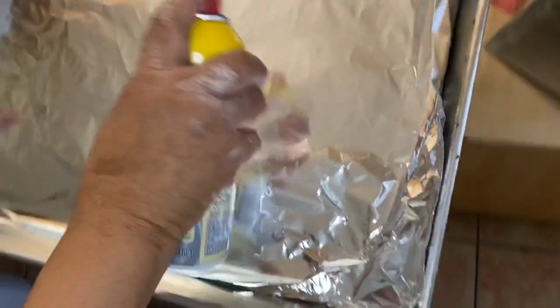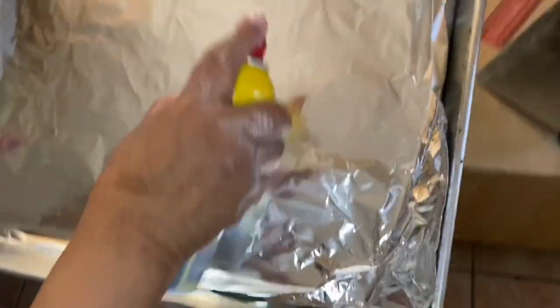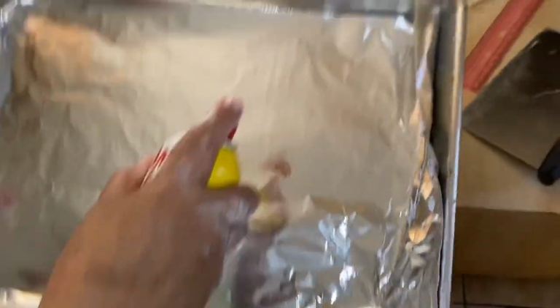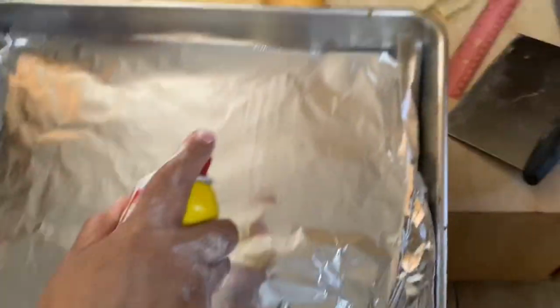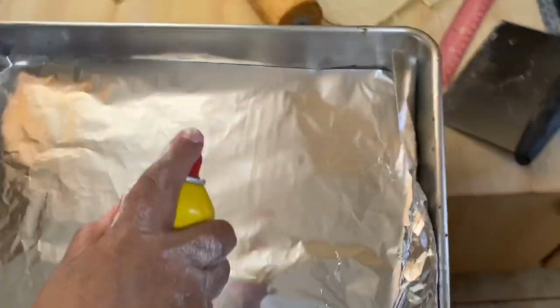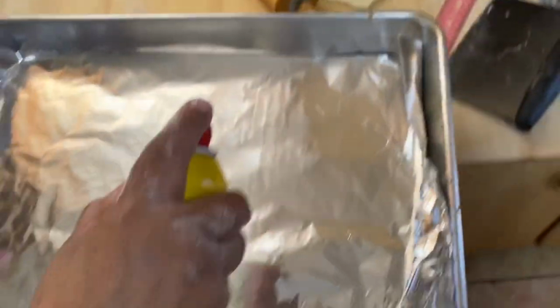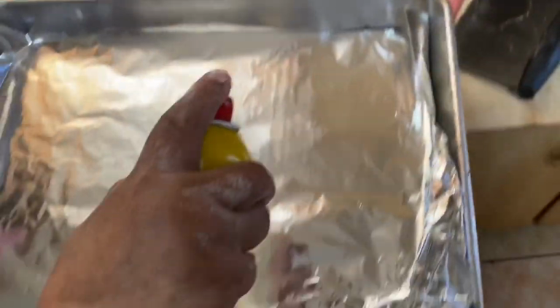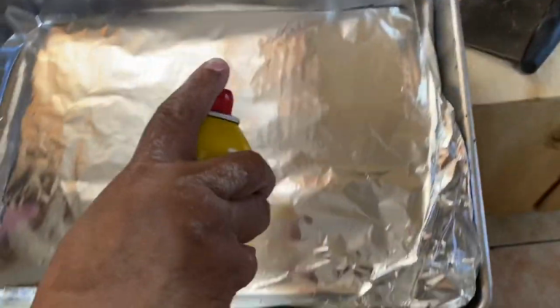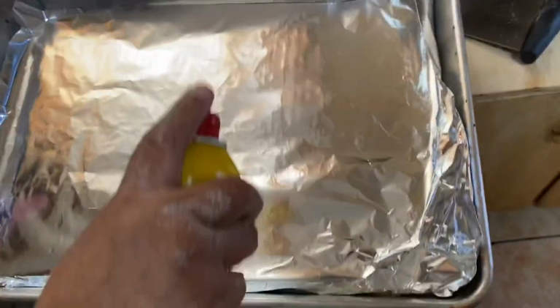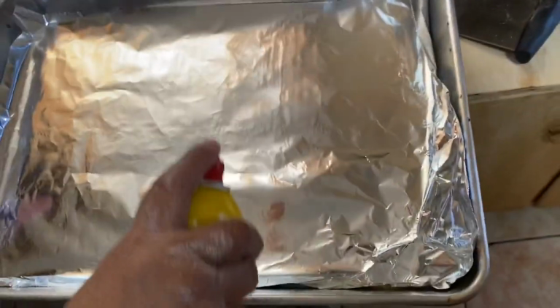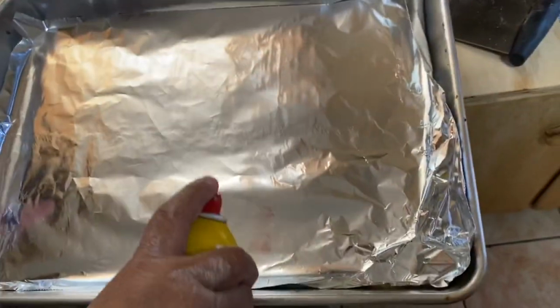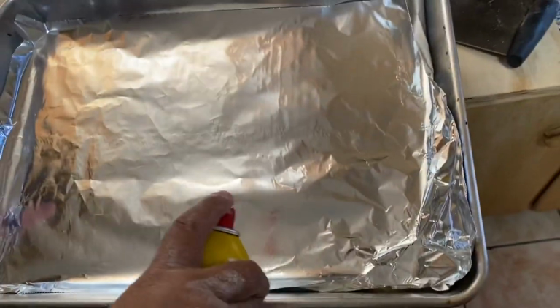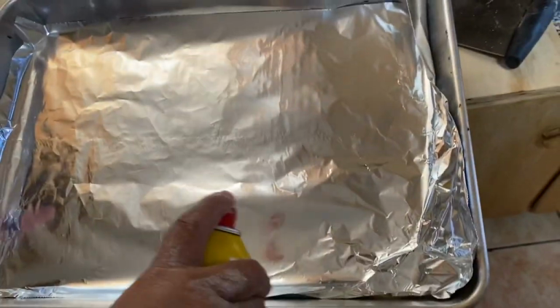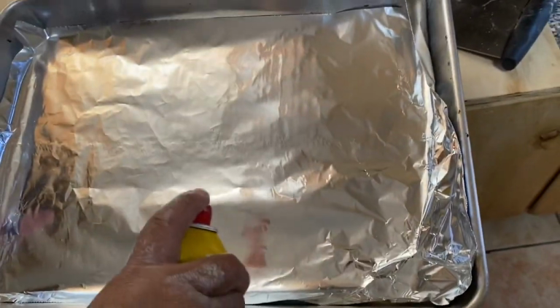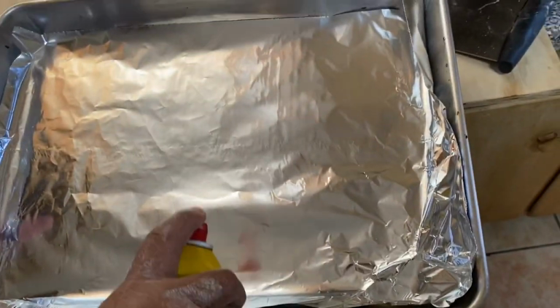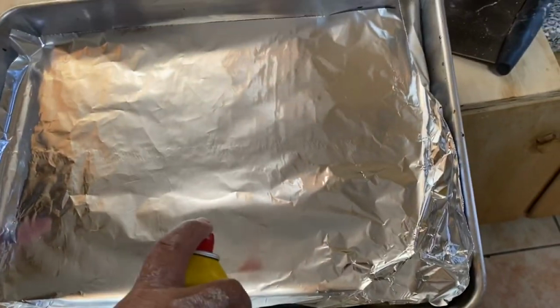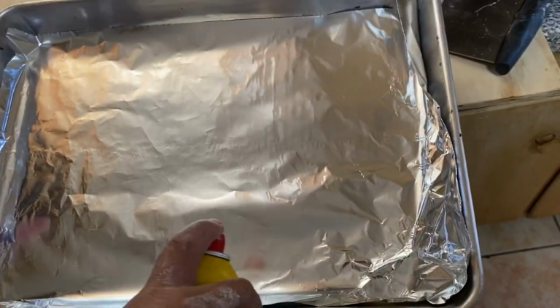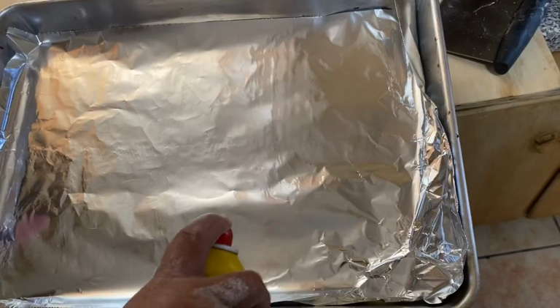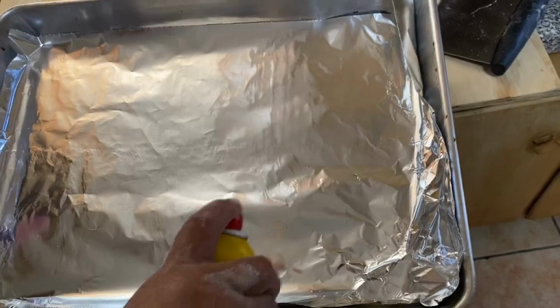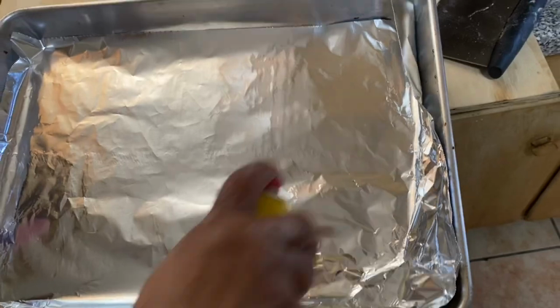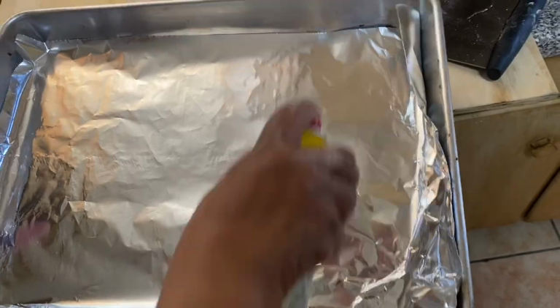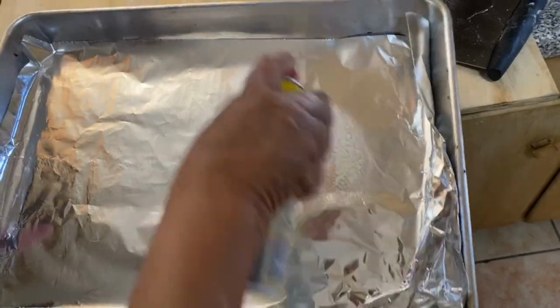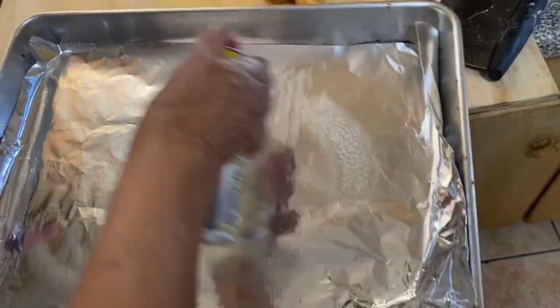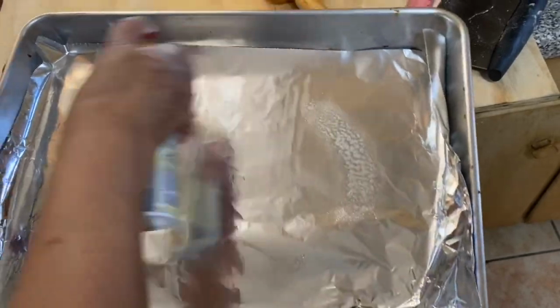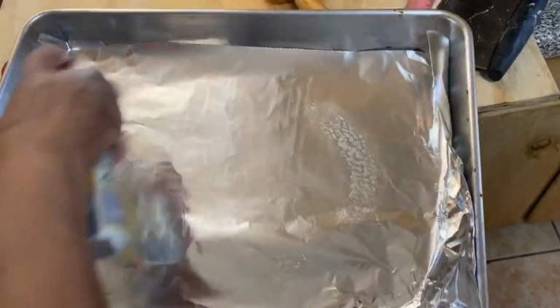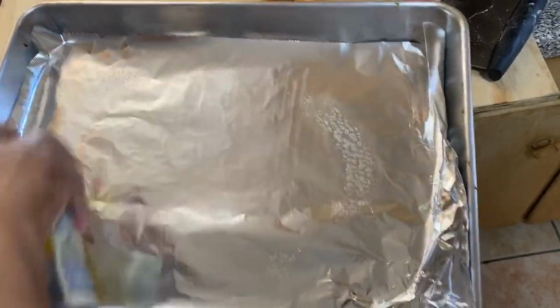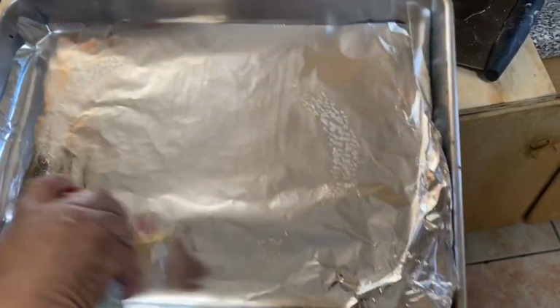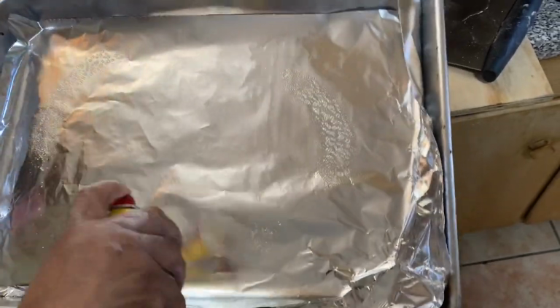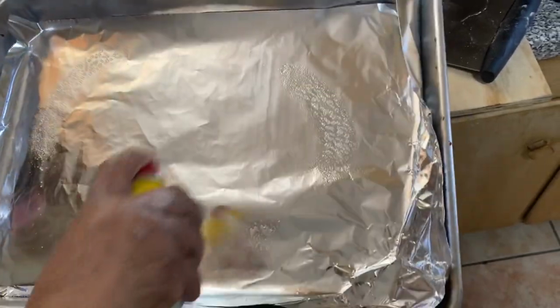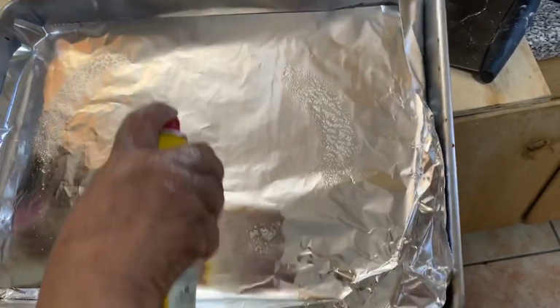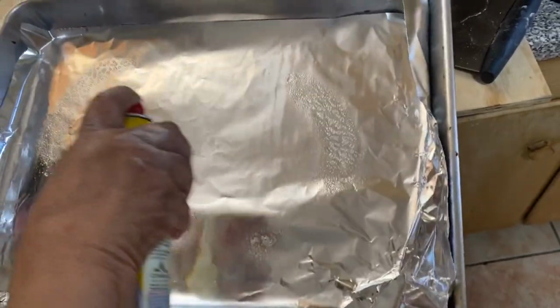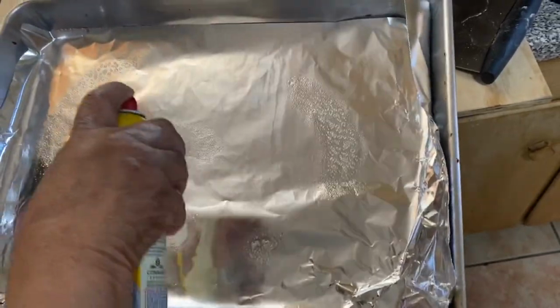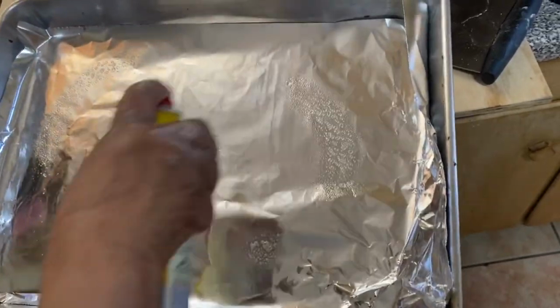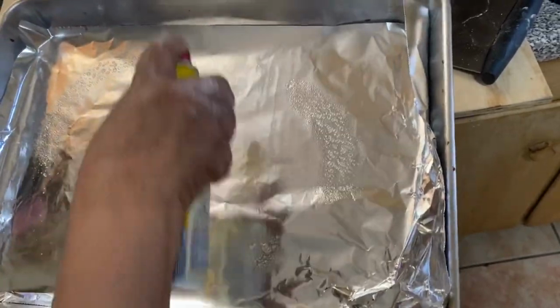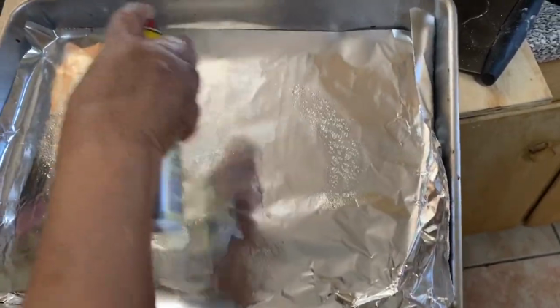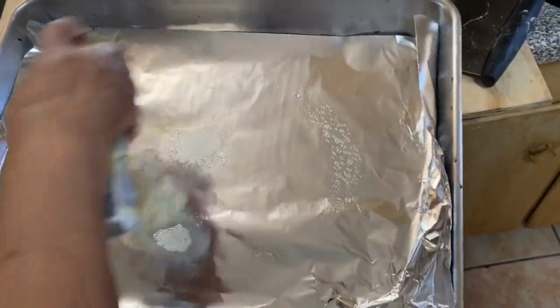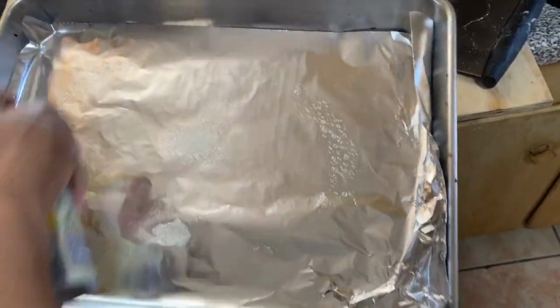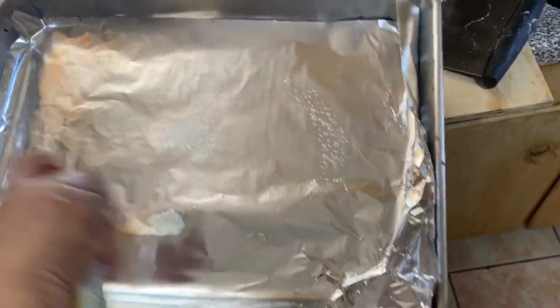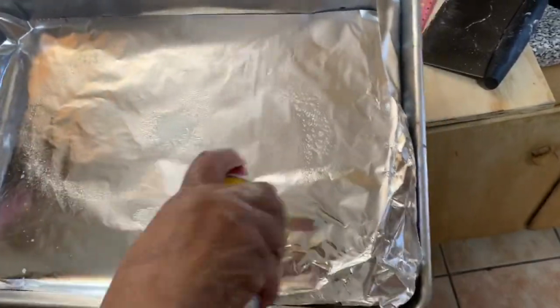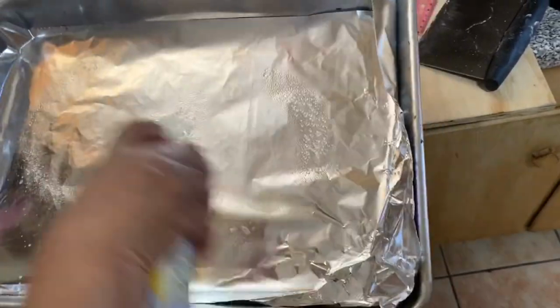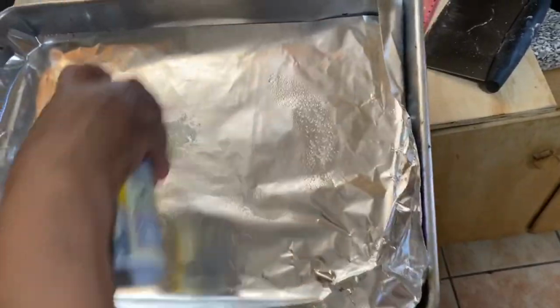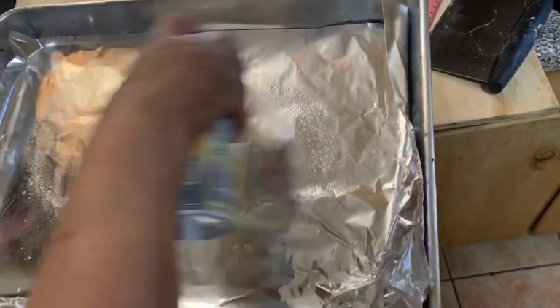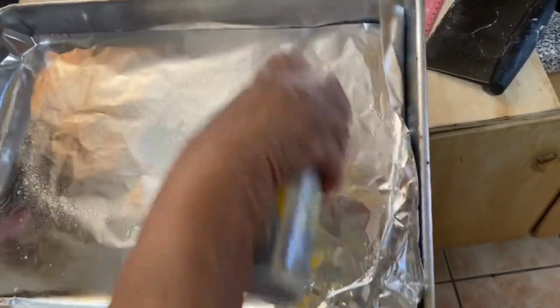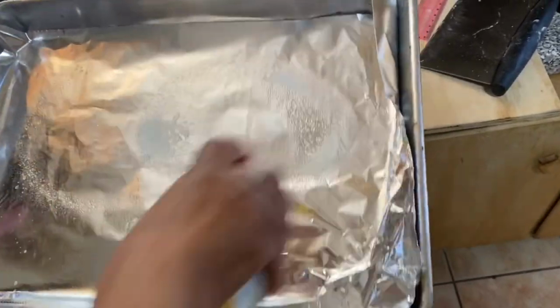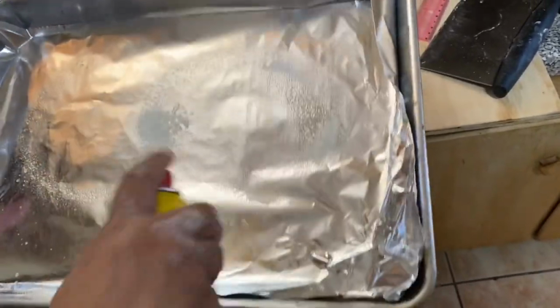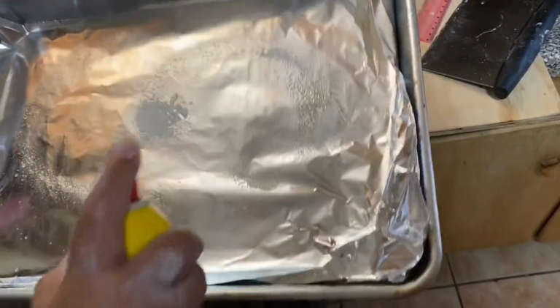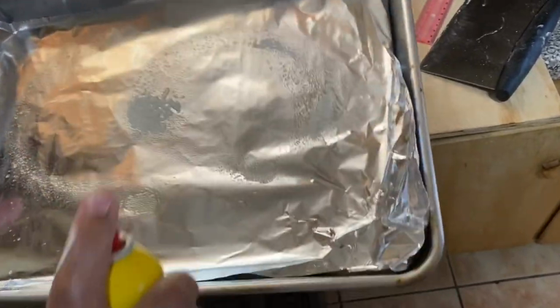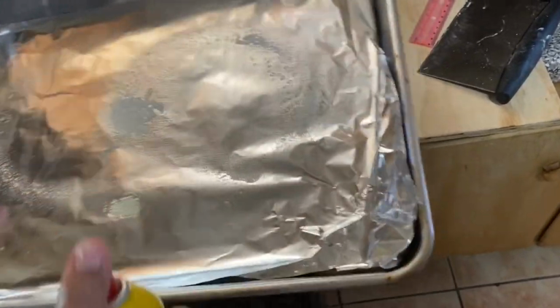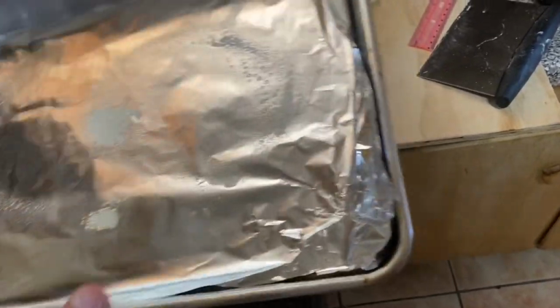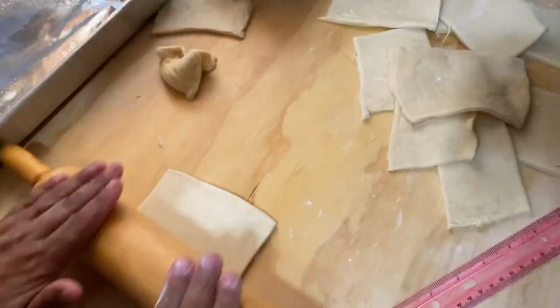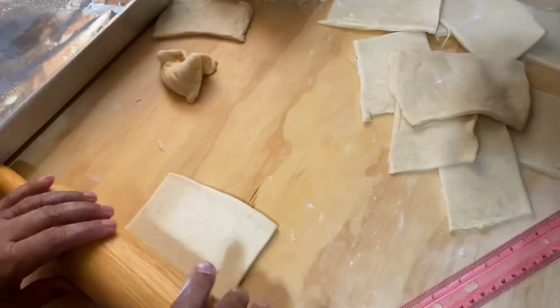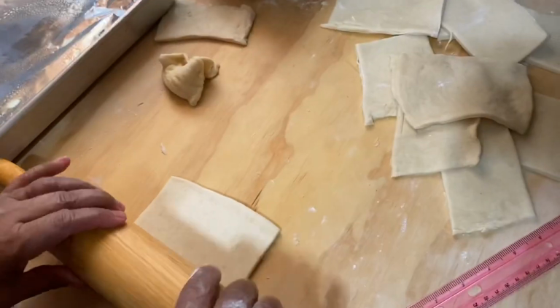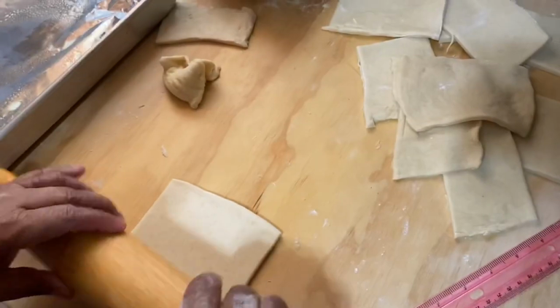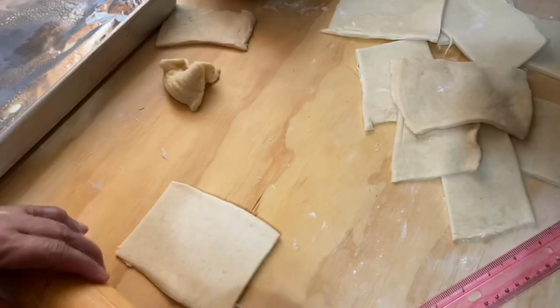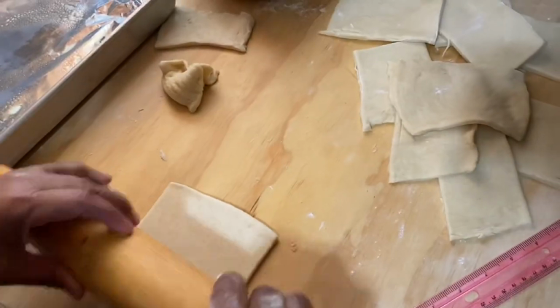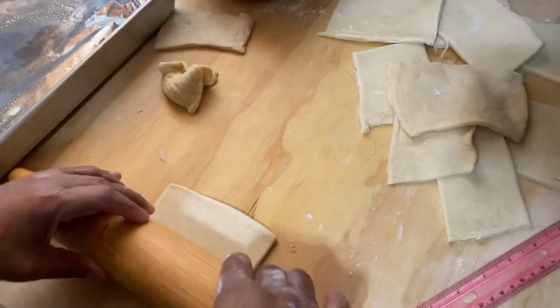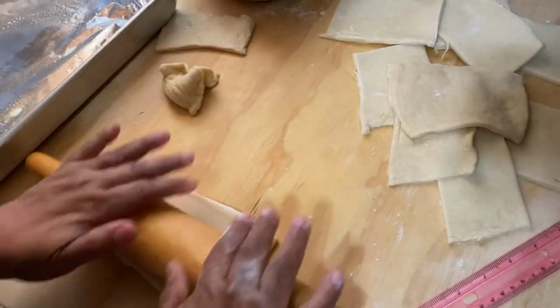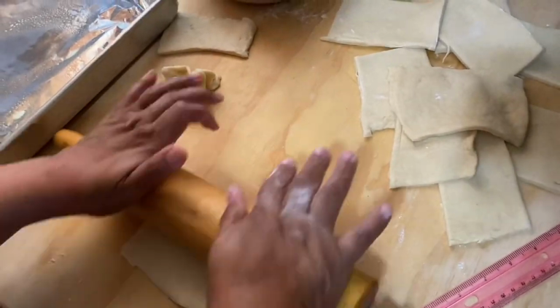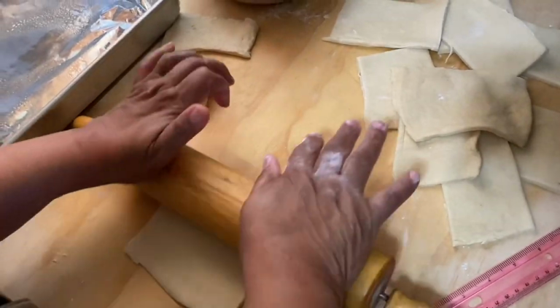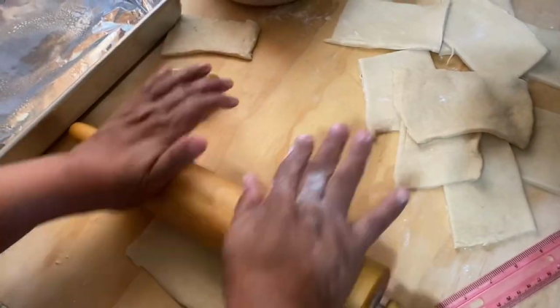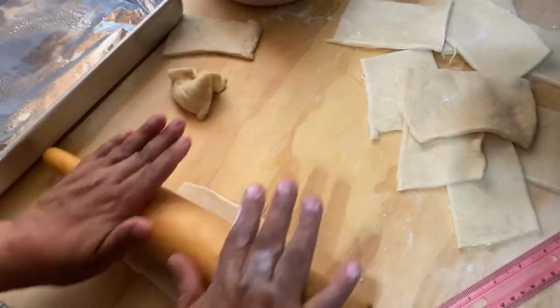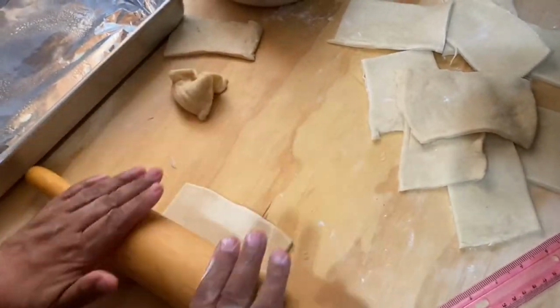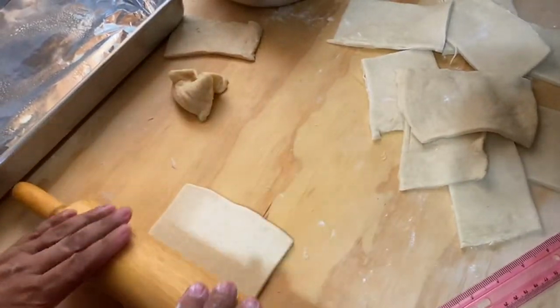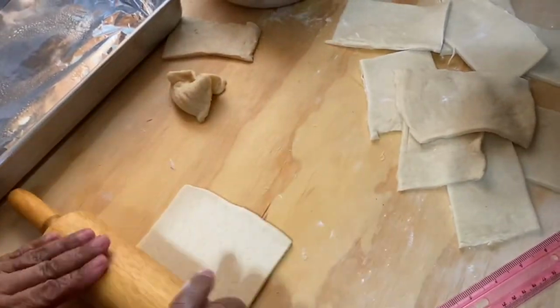In the baking sheet, I put an aluminium foil and spray some oil so they don't stick.